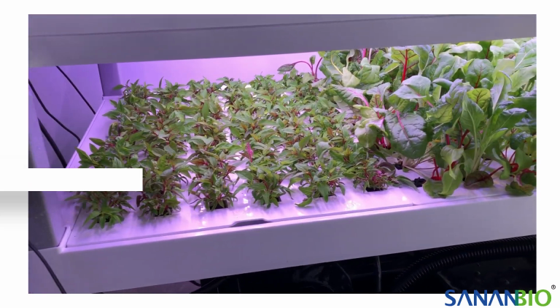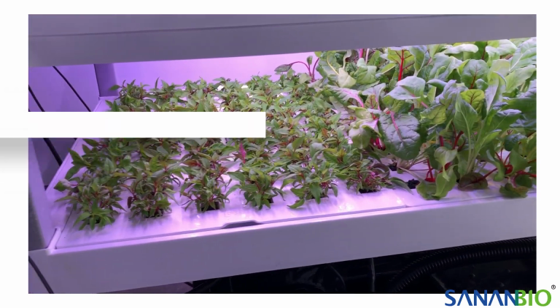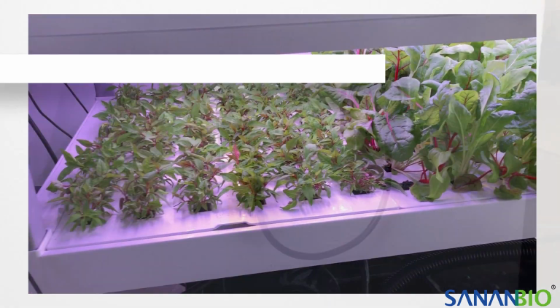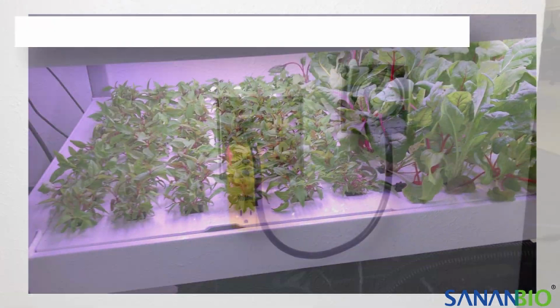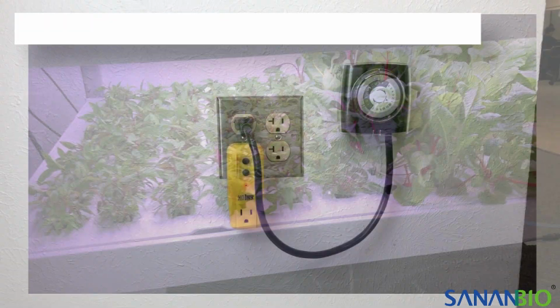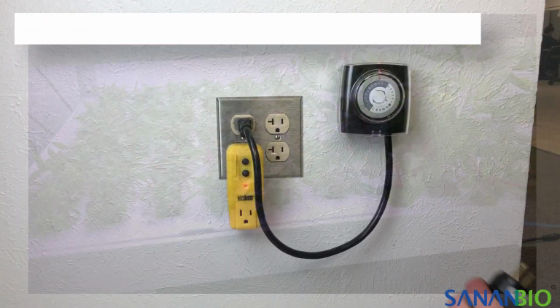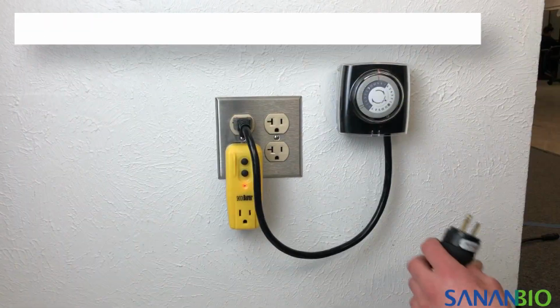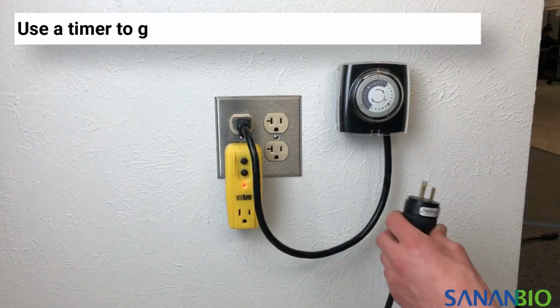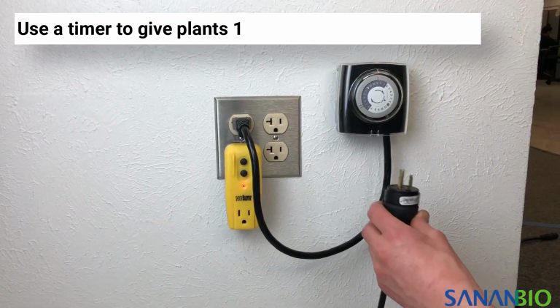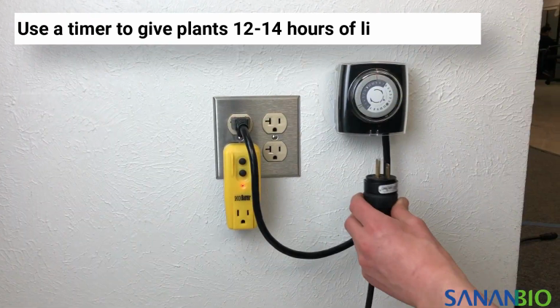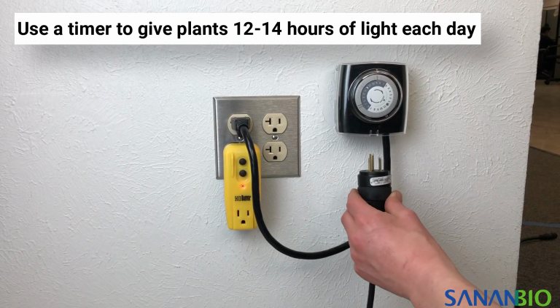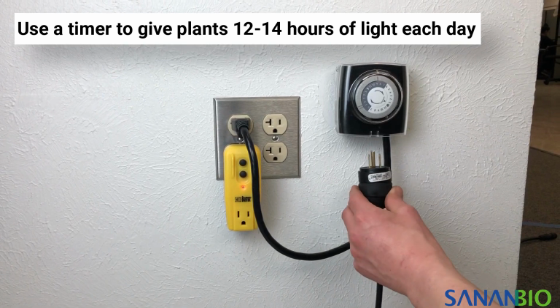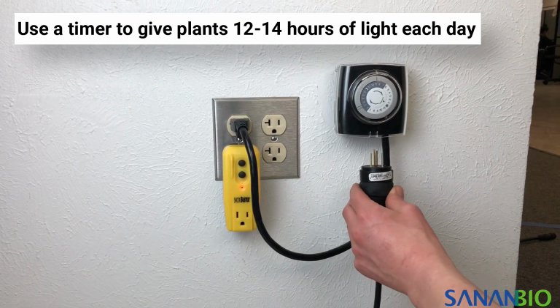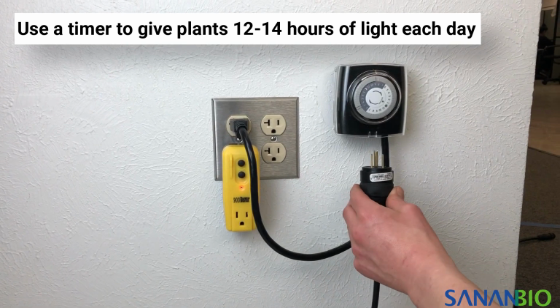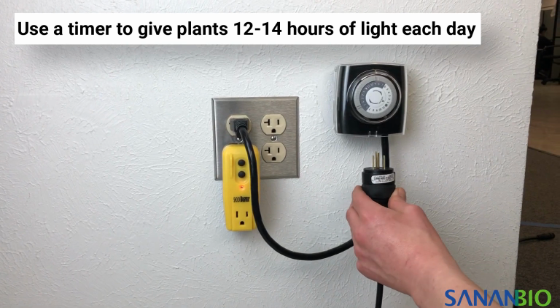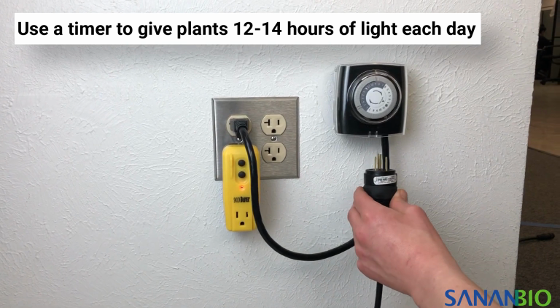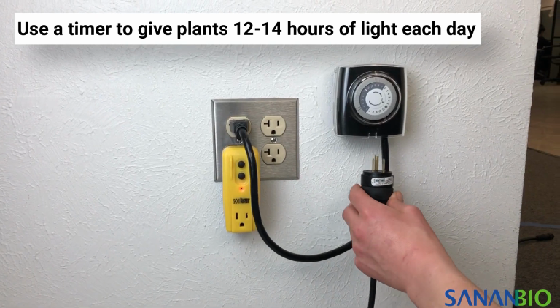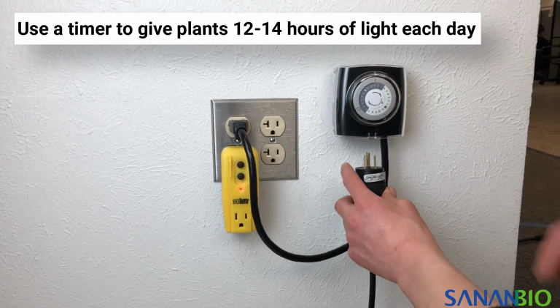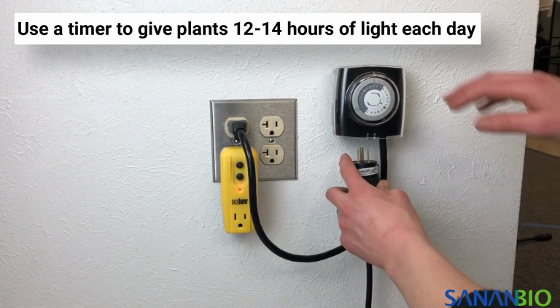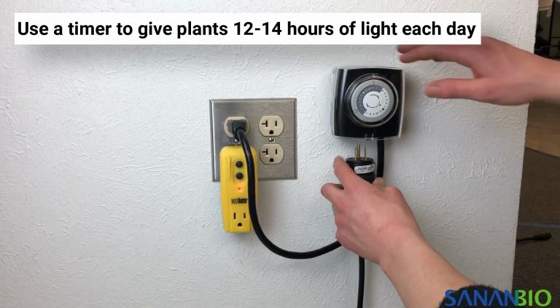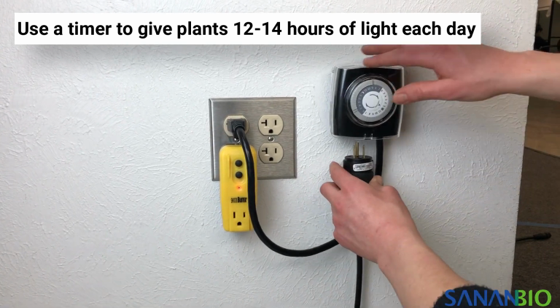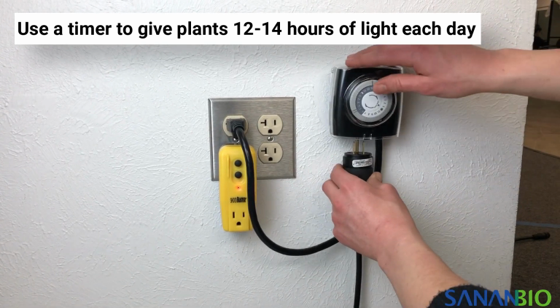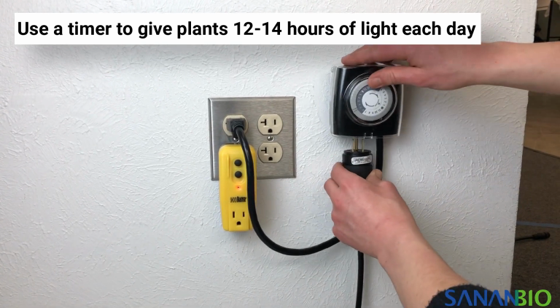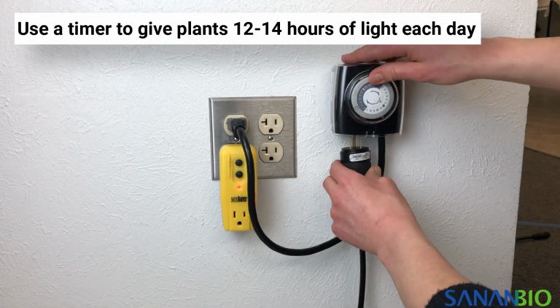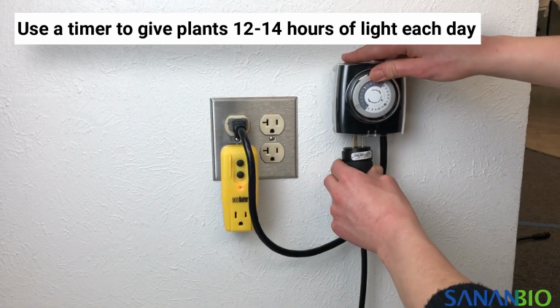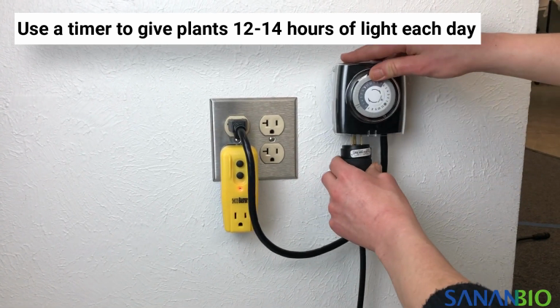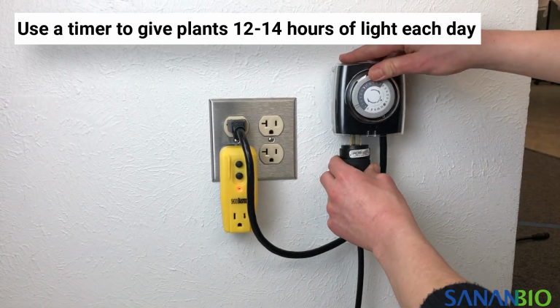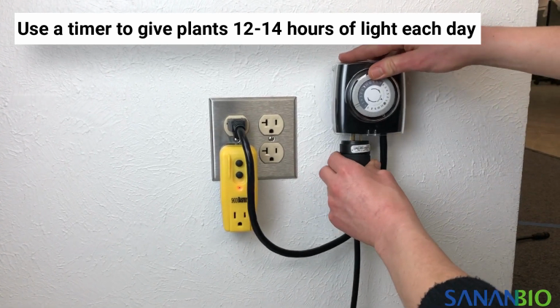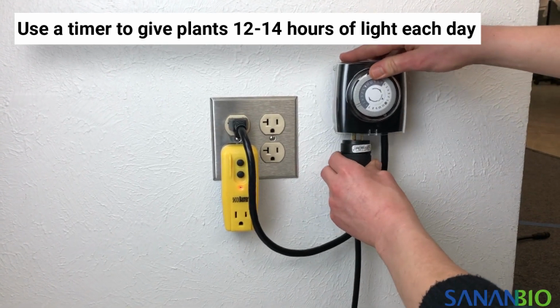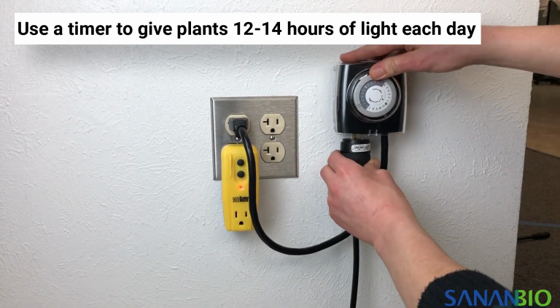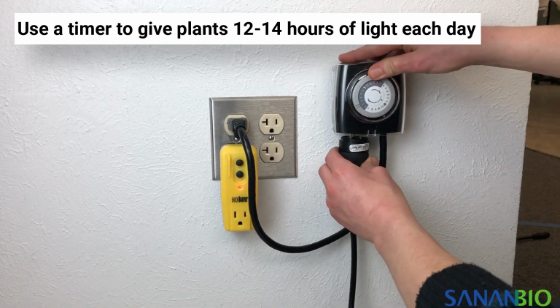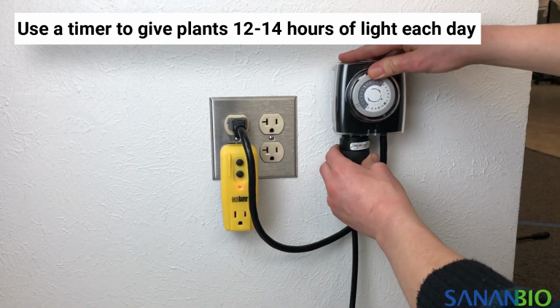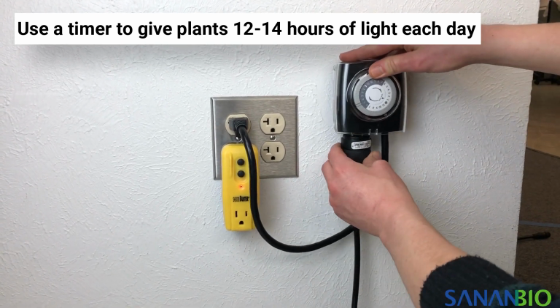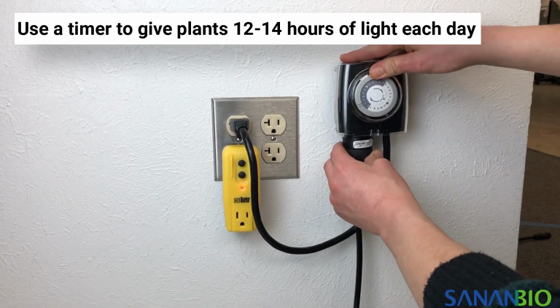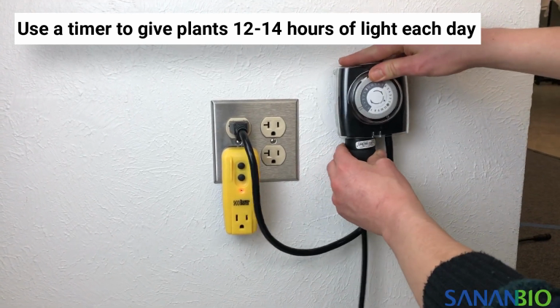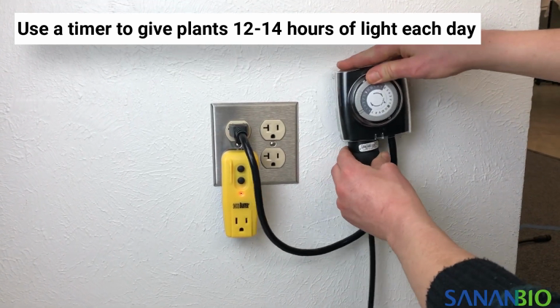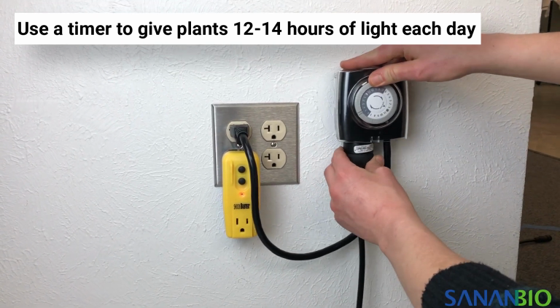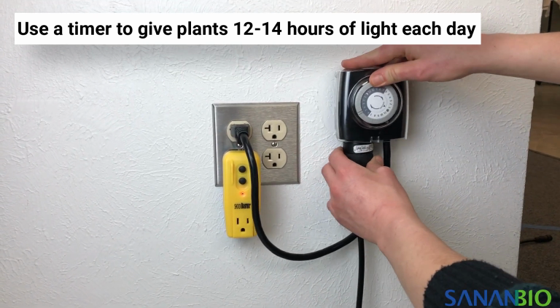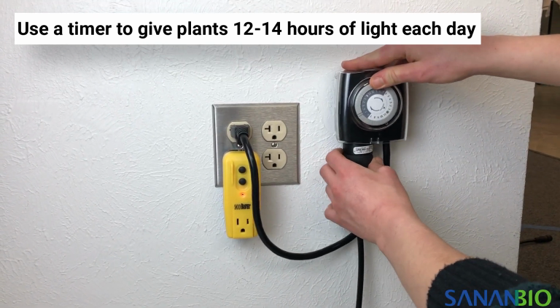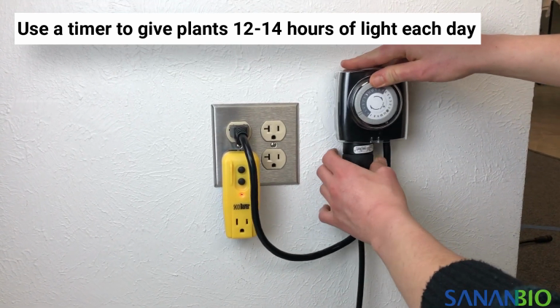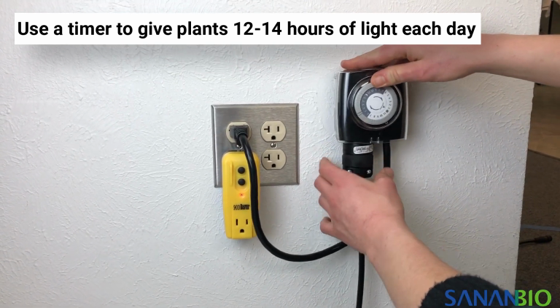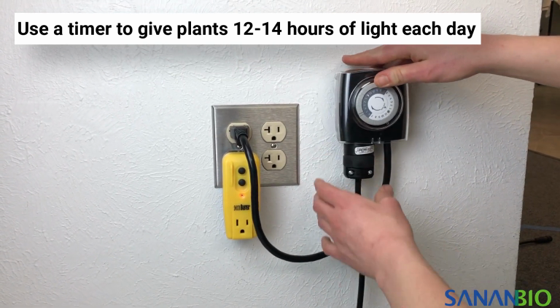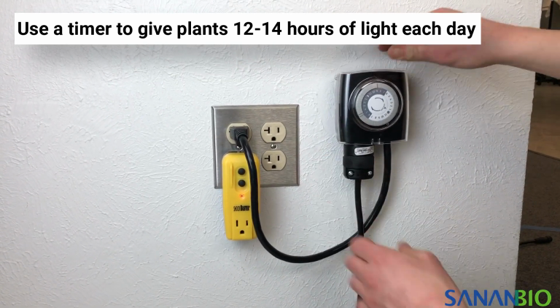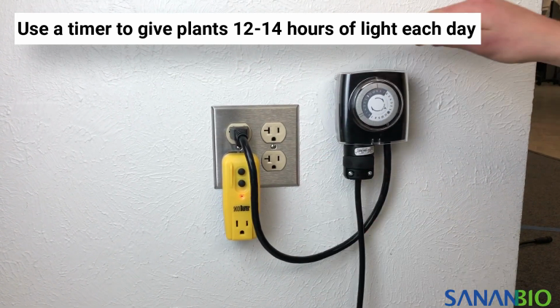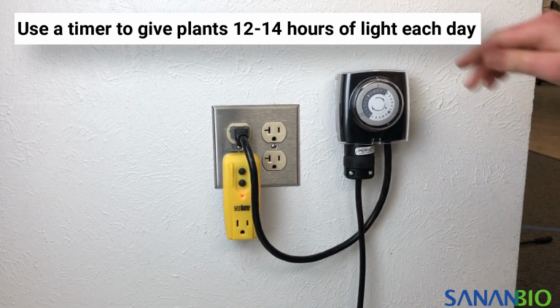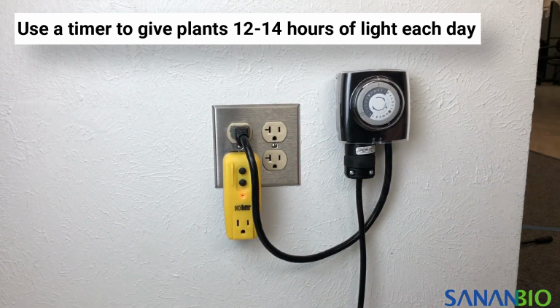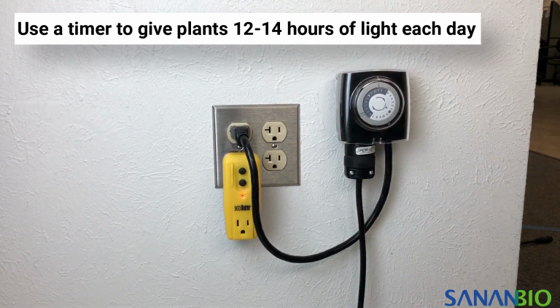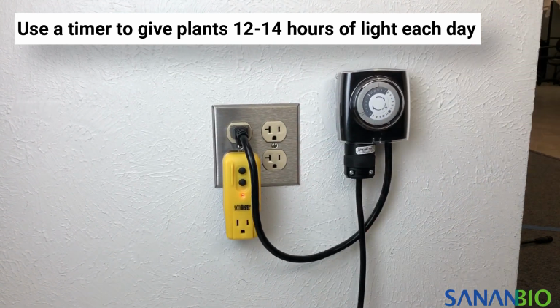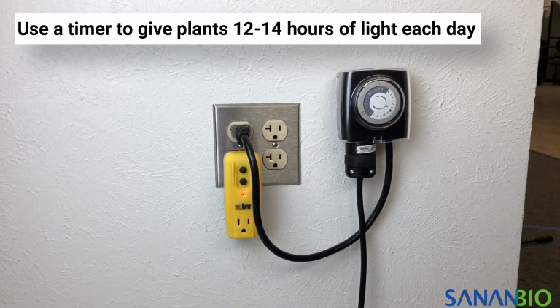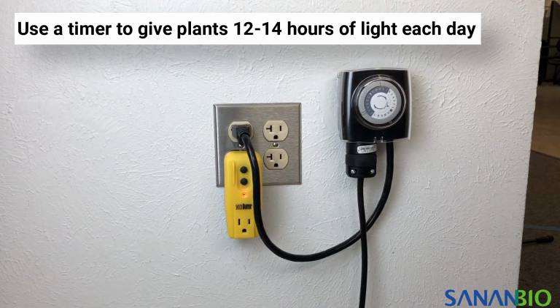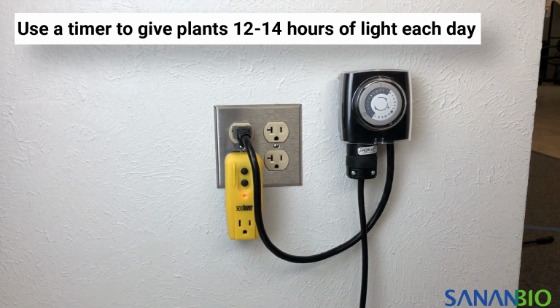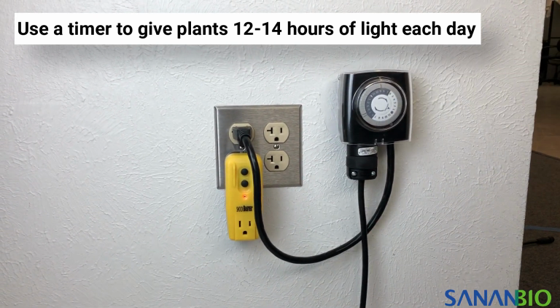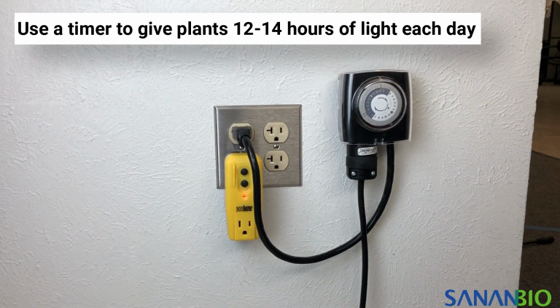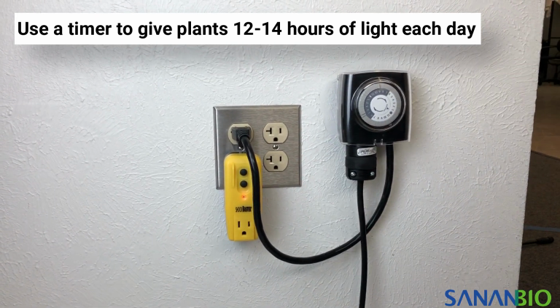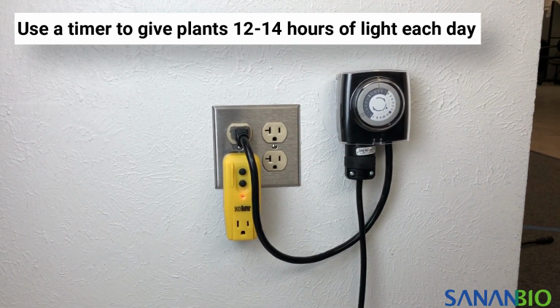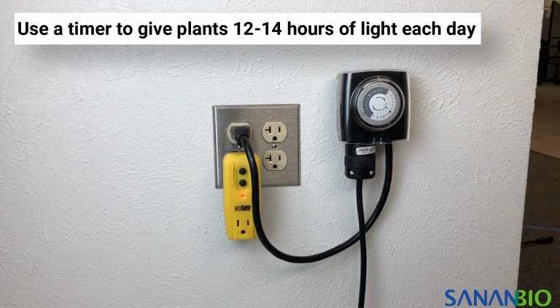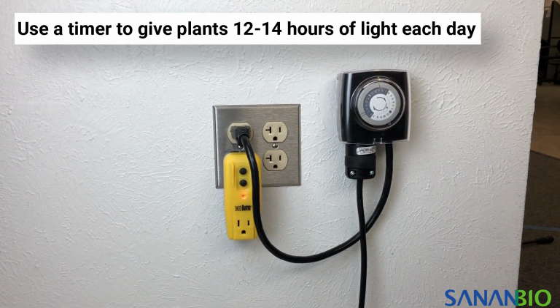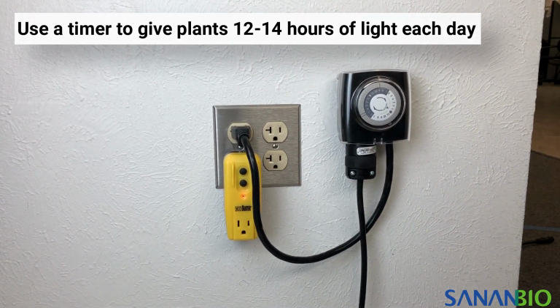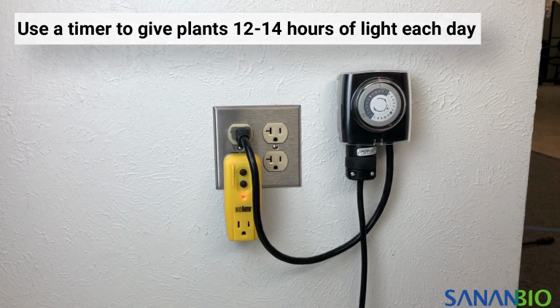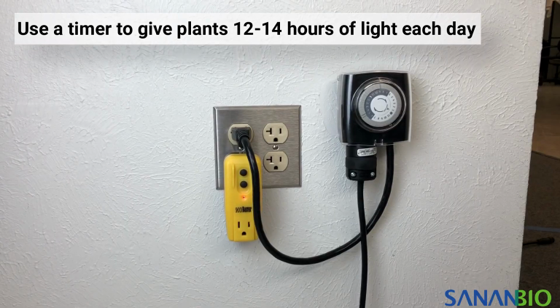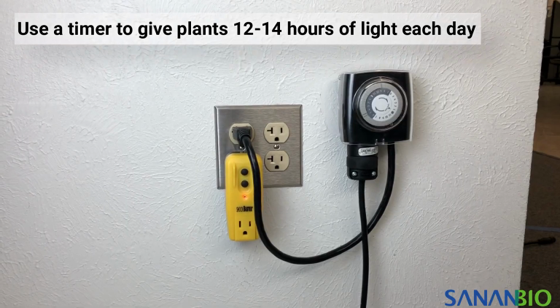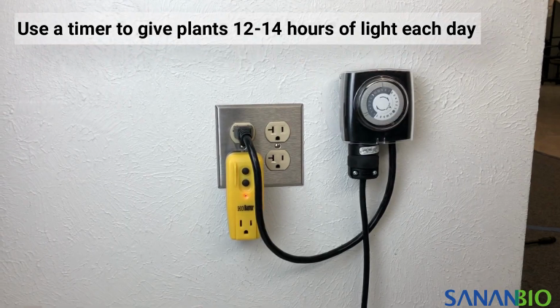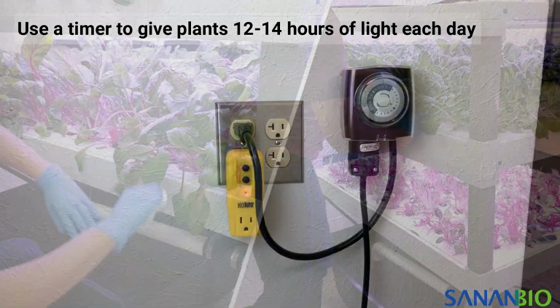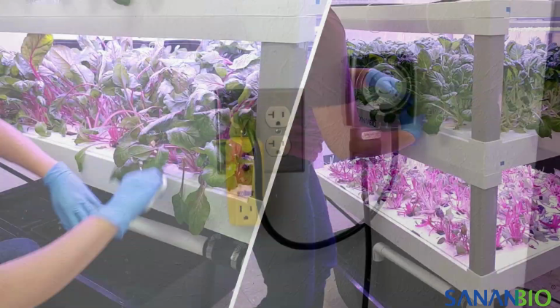Use a timer to give your greens between 12 to 14 hours of light each day from time of transplant to harvest.